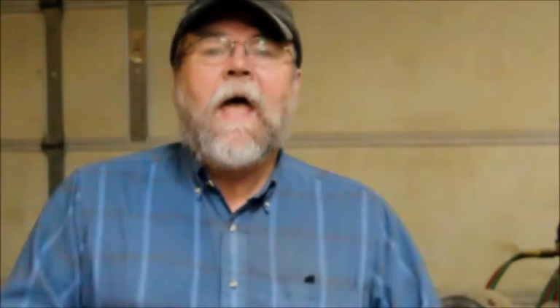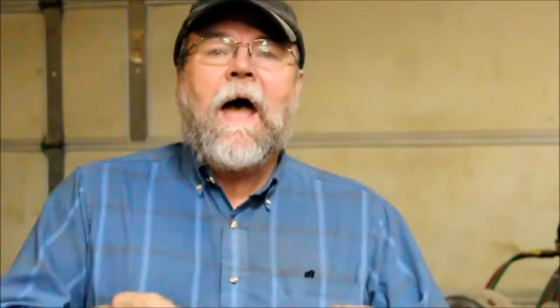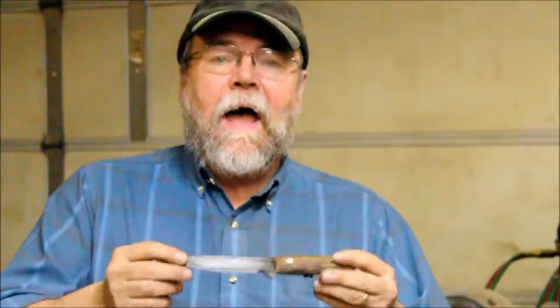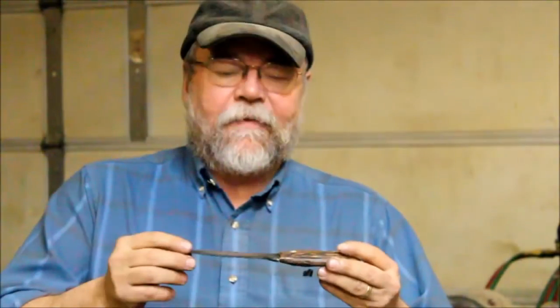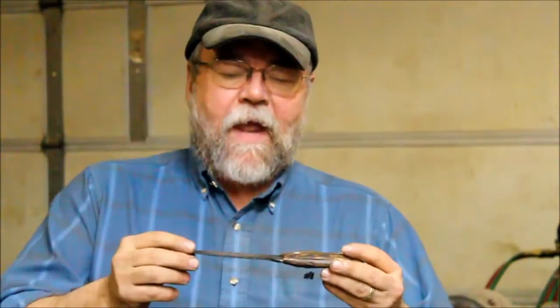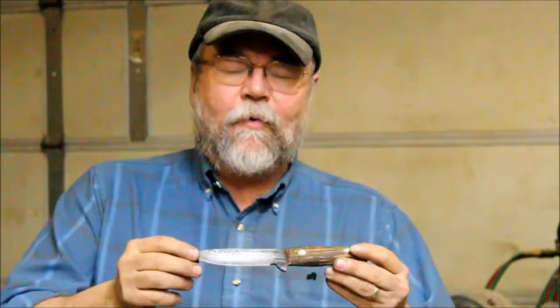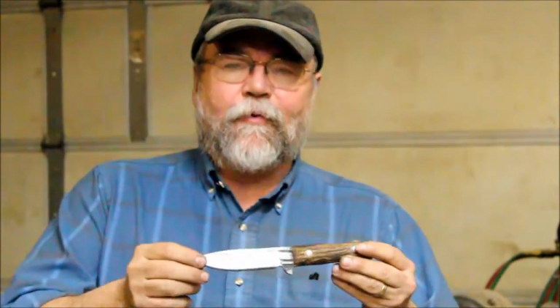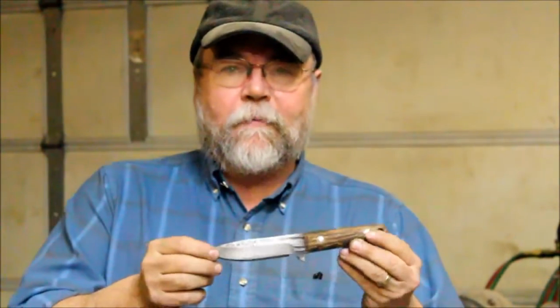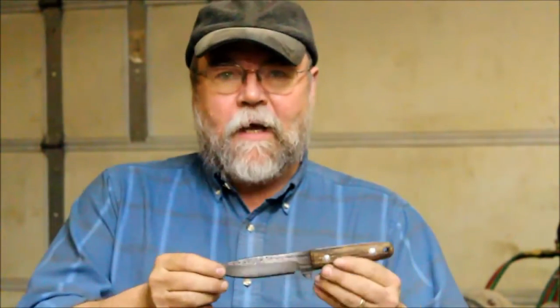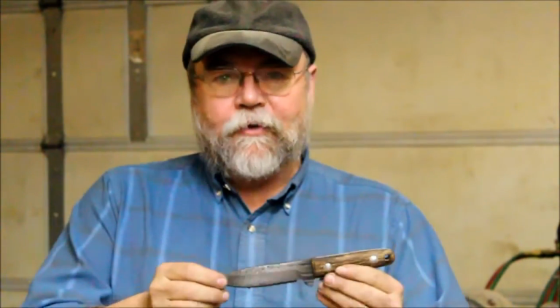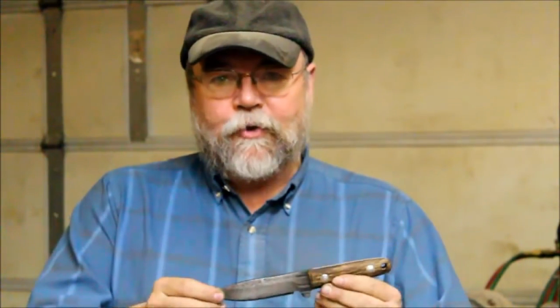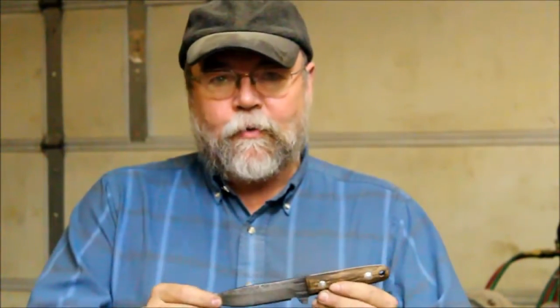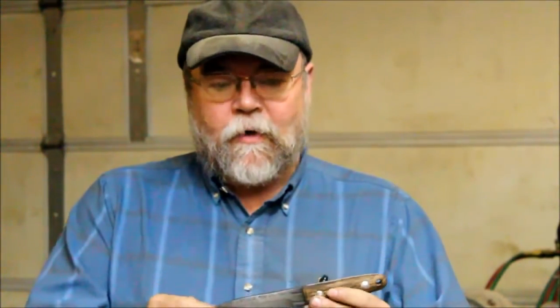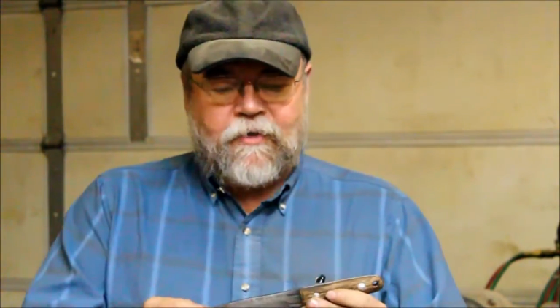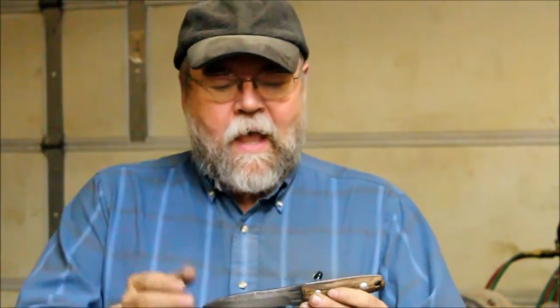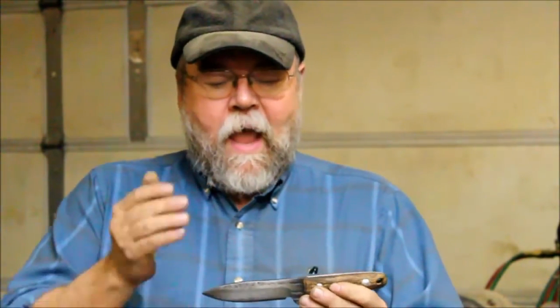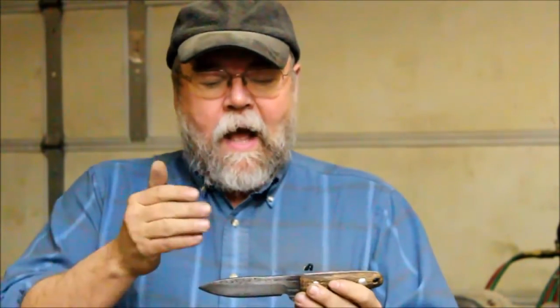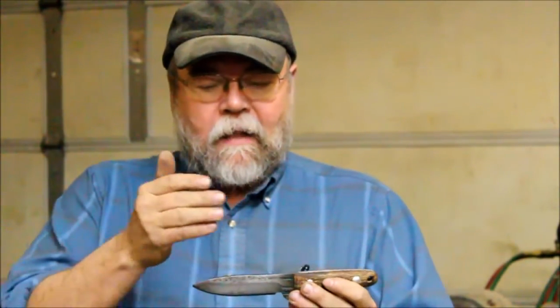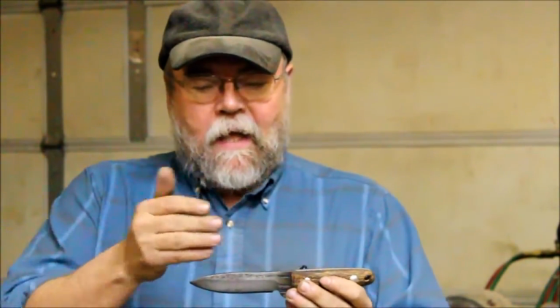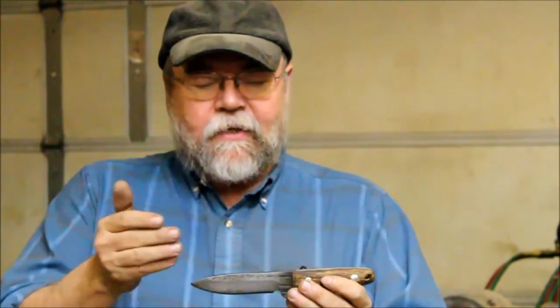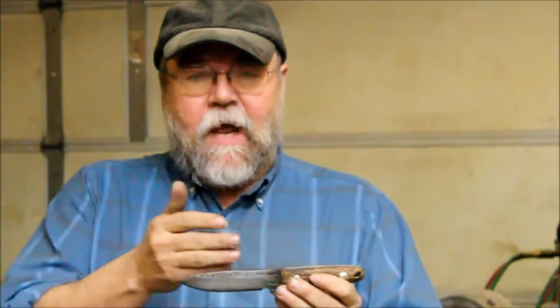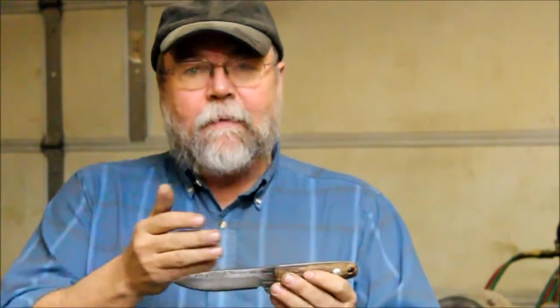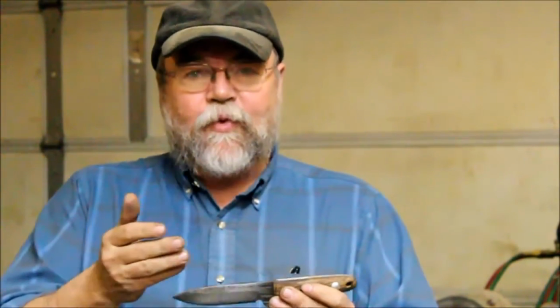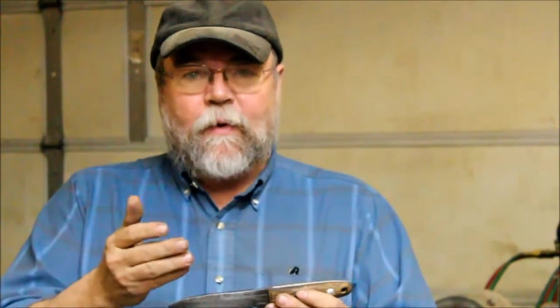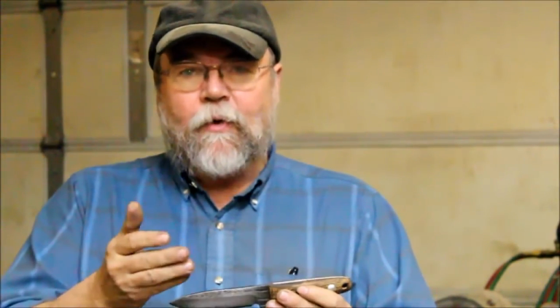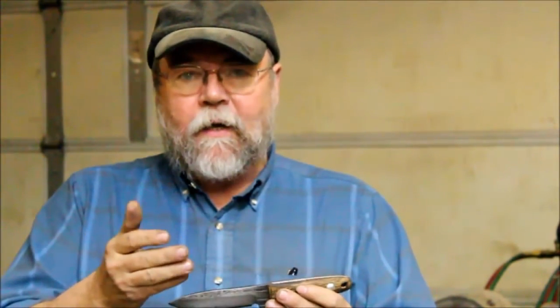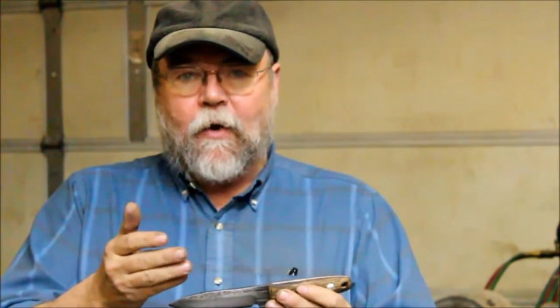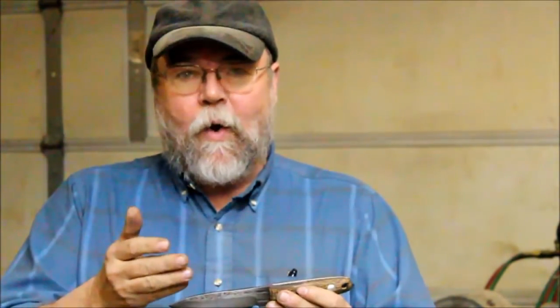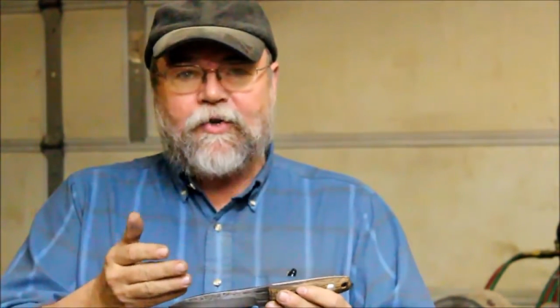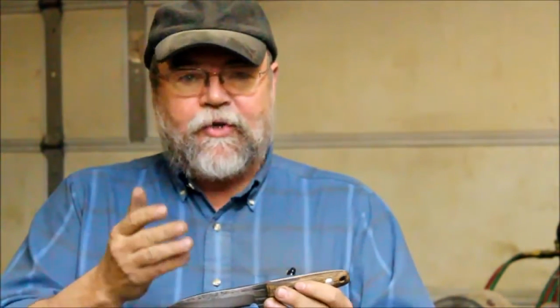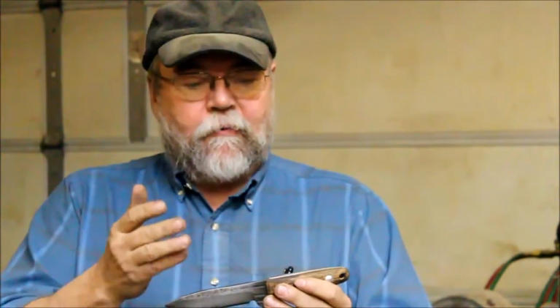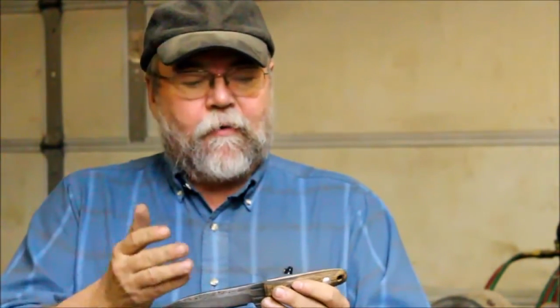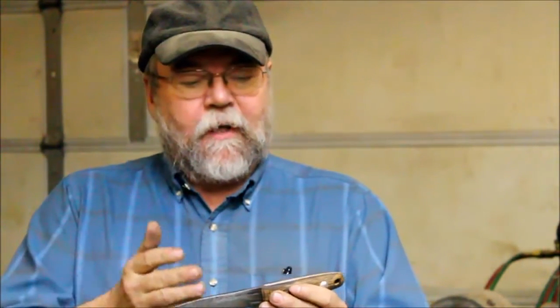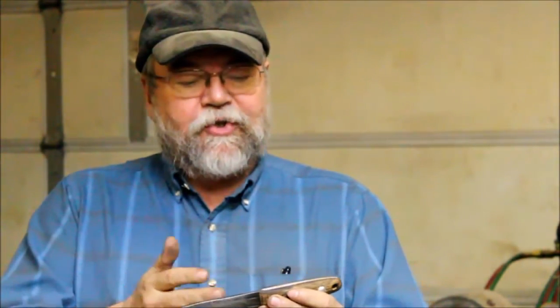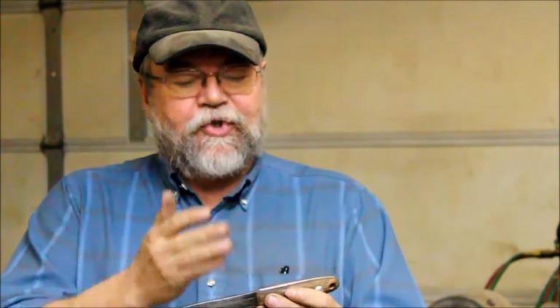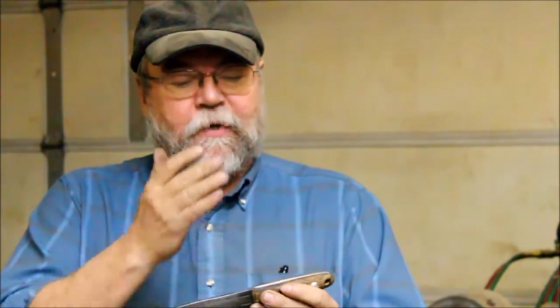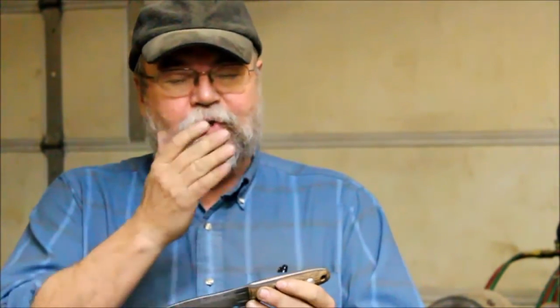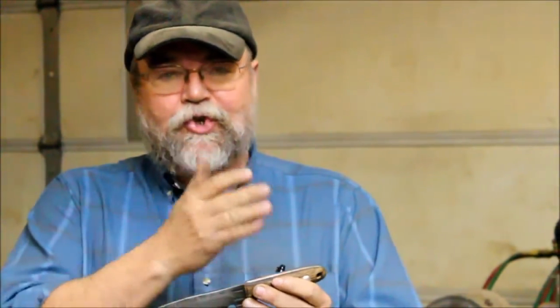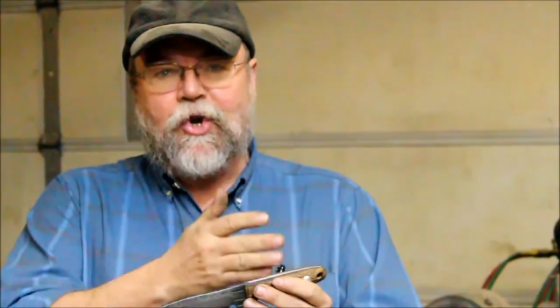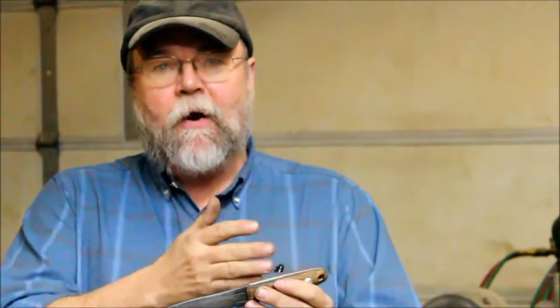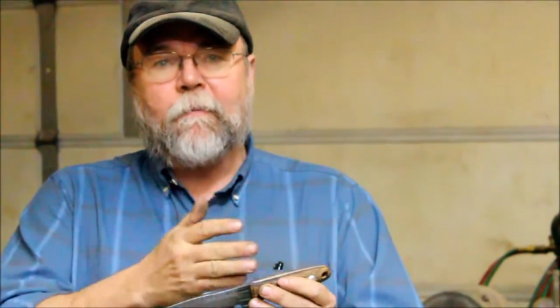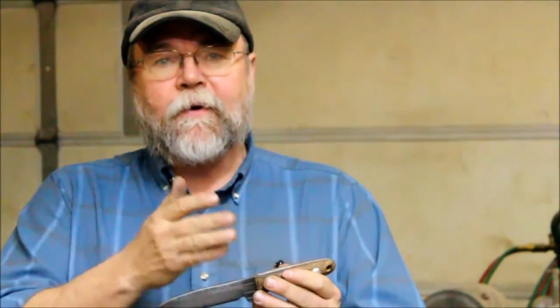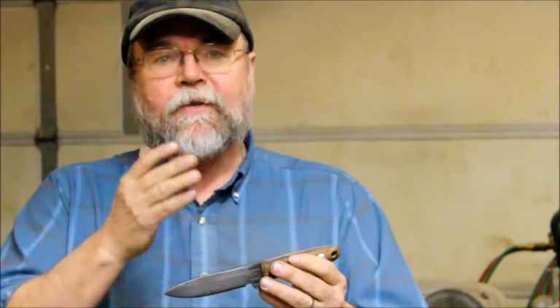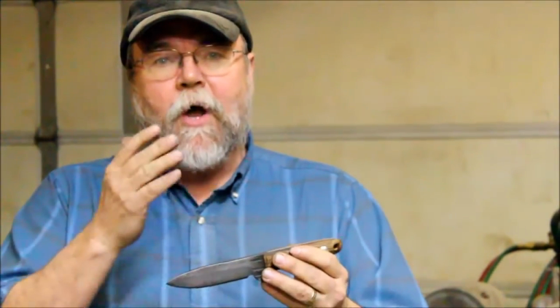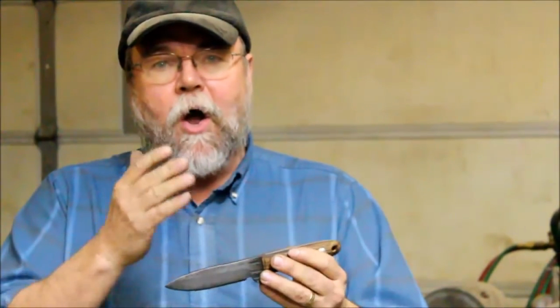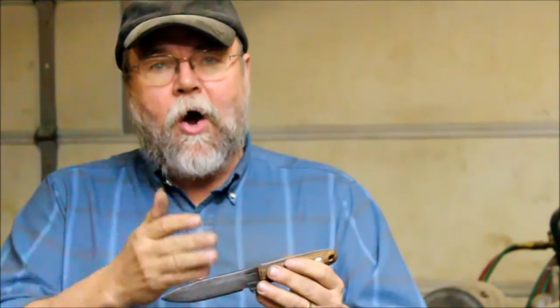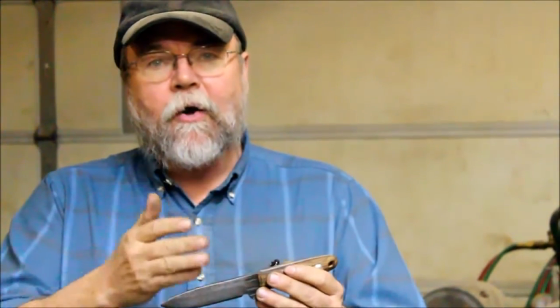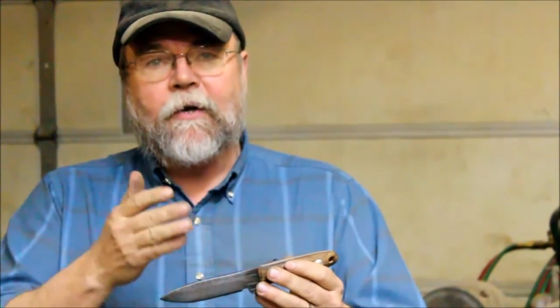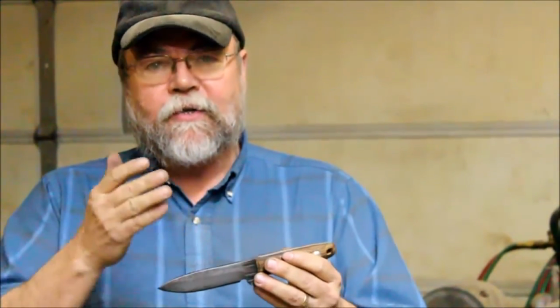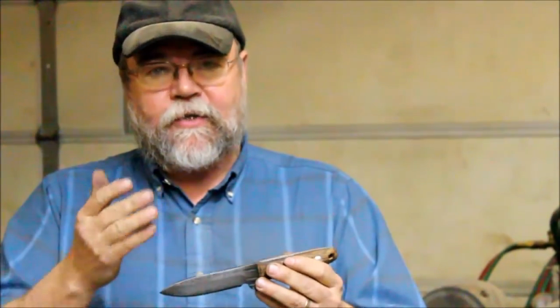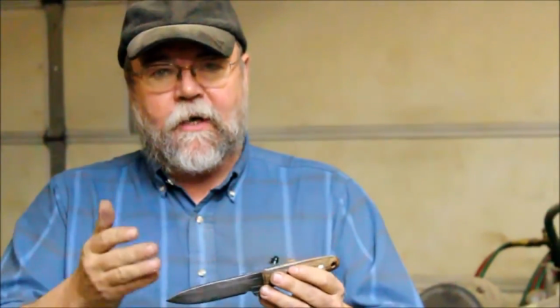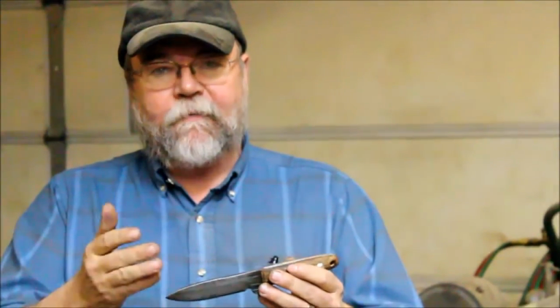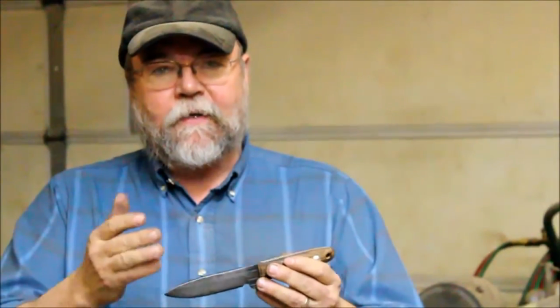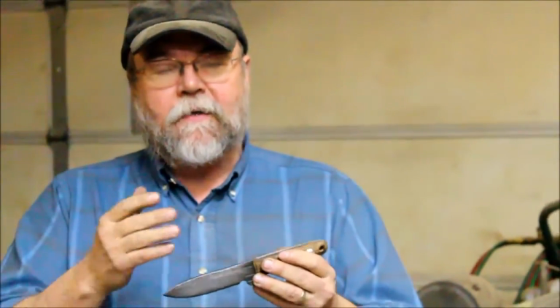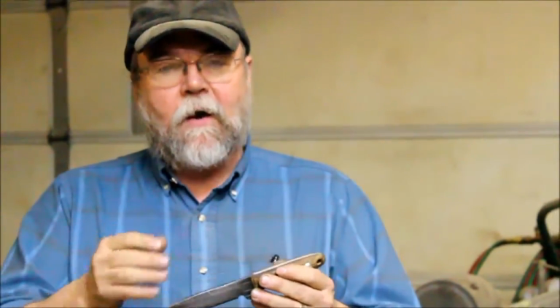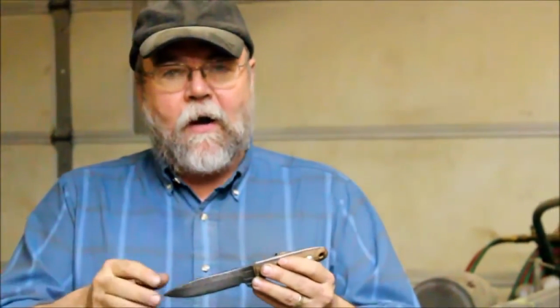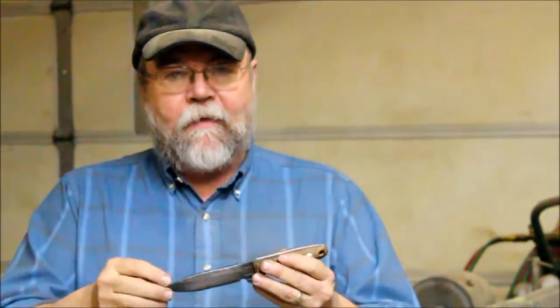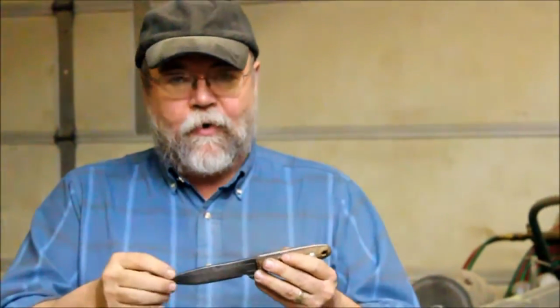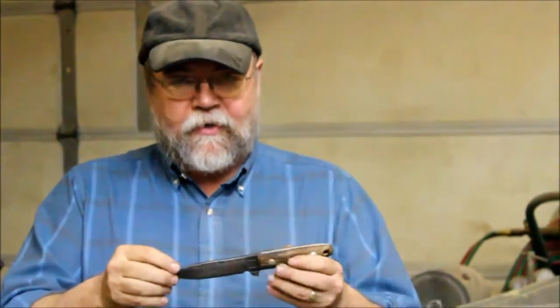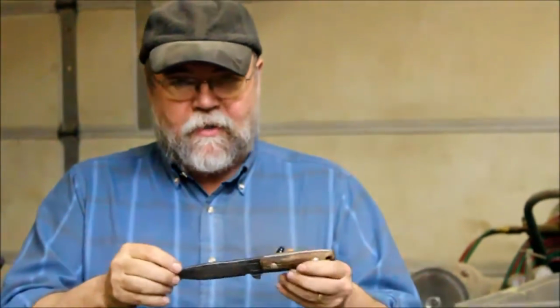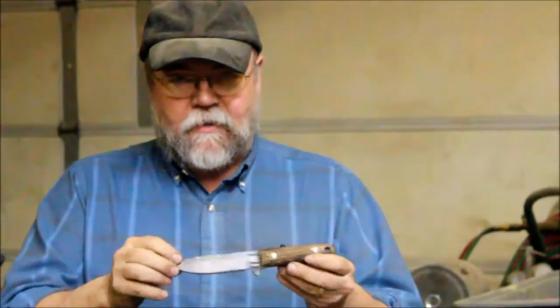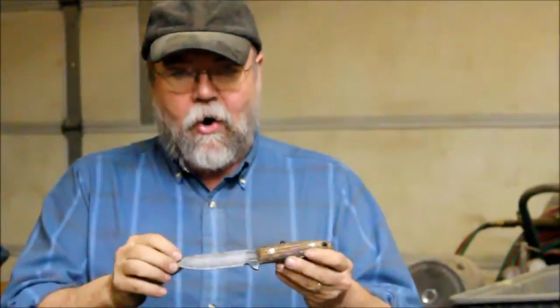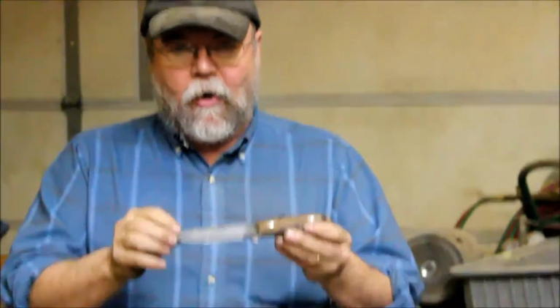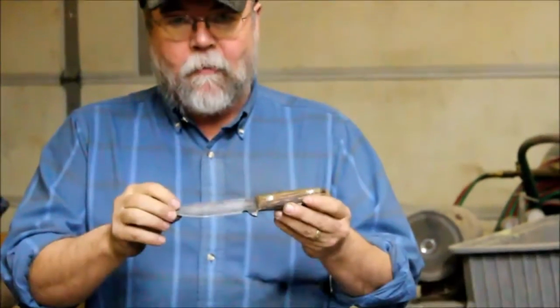Hi, it's Nate with Reptile Tool Awards. A lot of times we get a question in relationship to sharpness, hardness, and toughness on our A36 card.